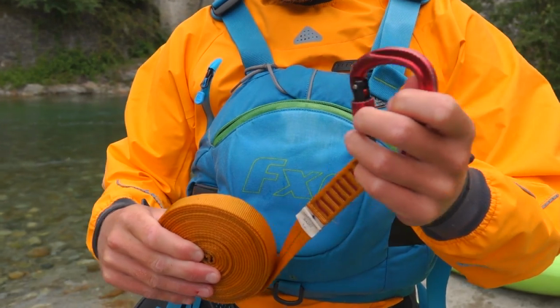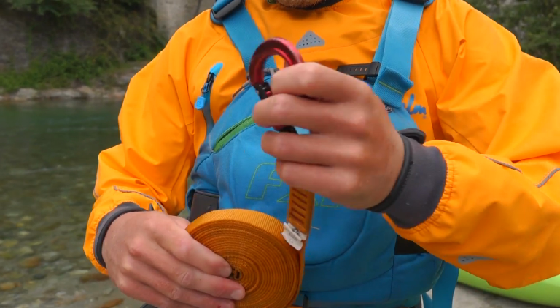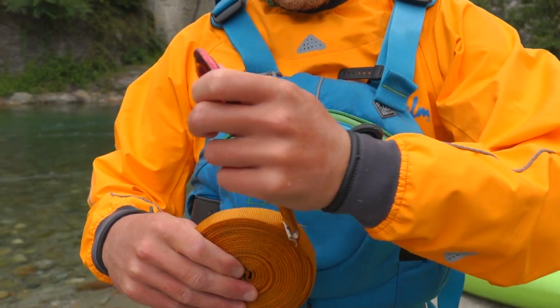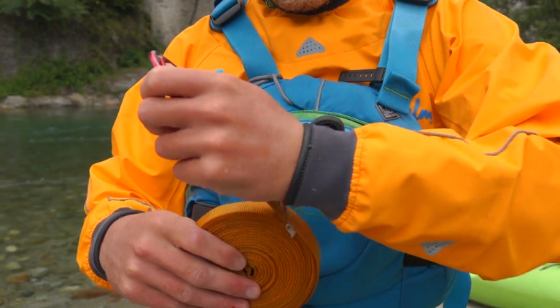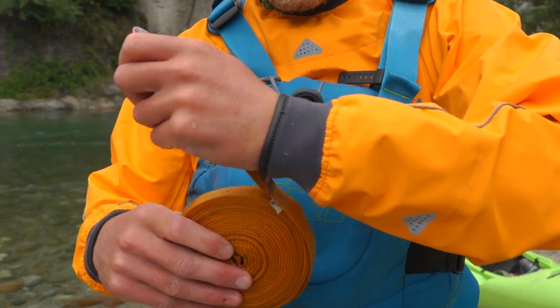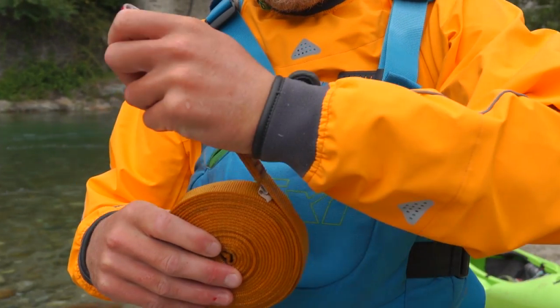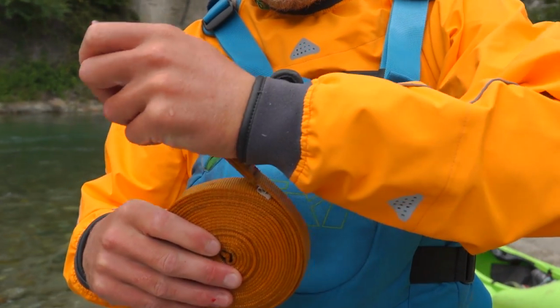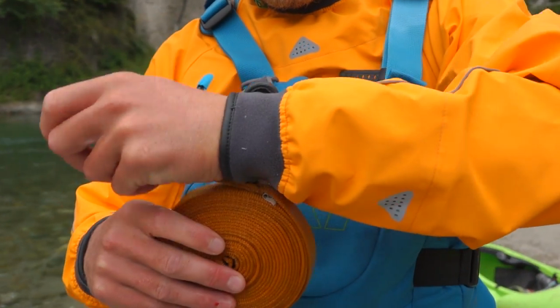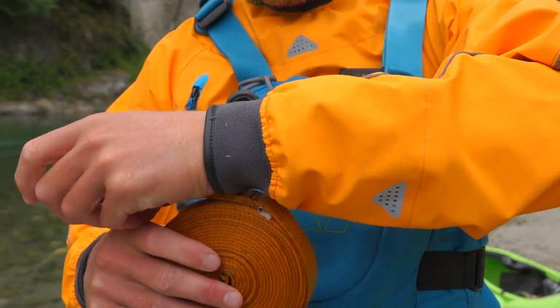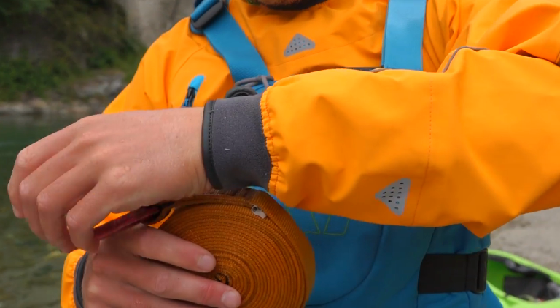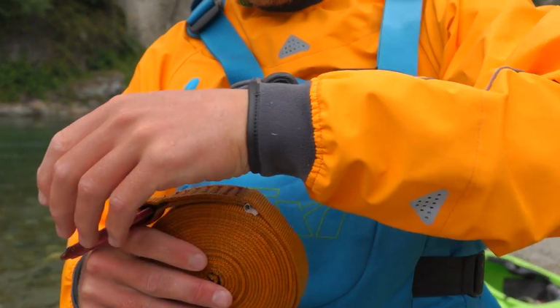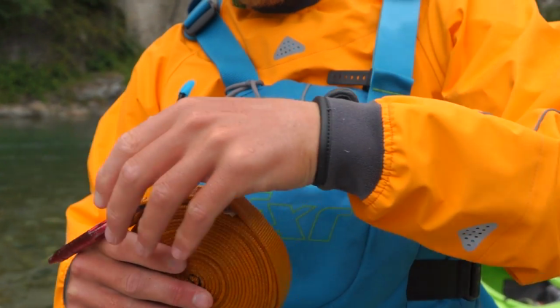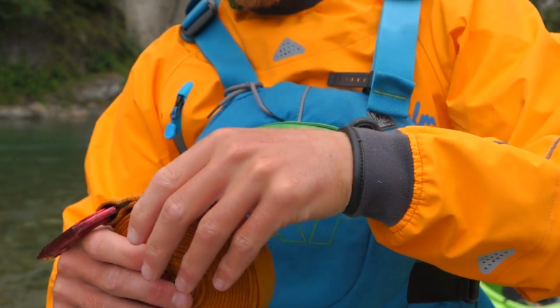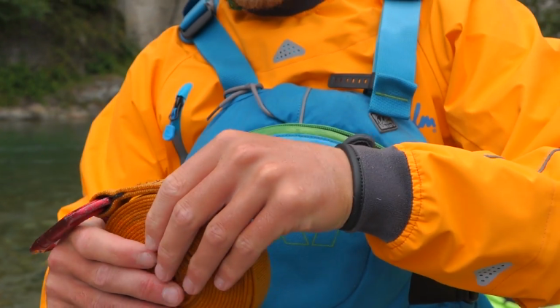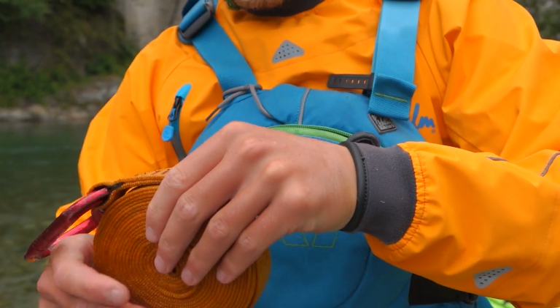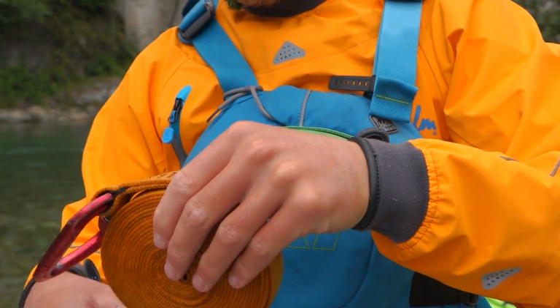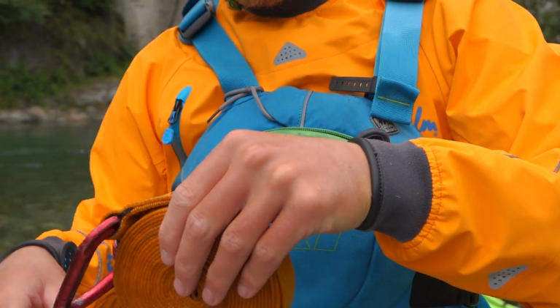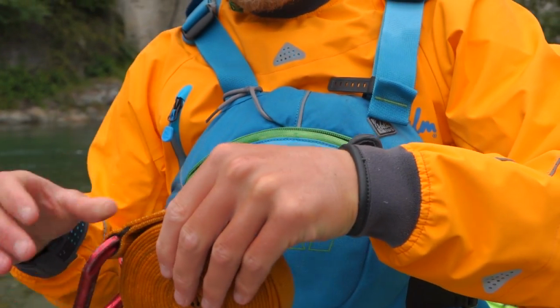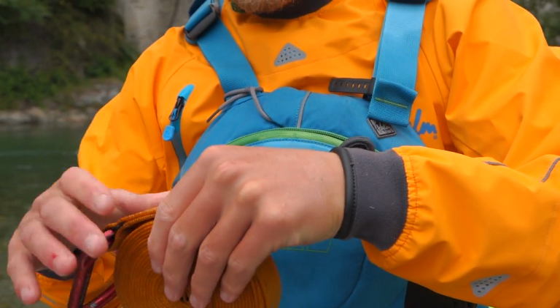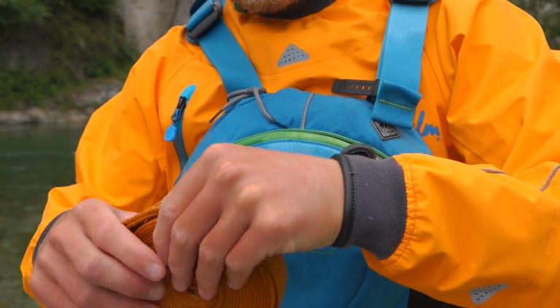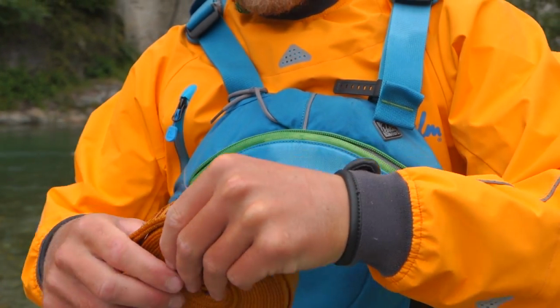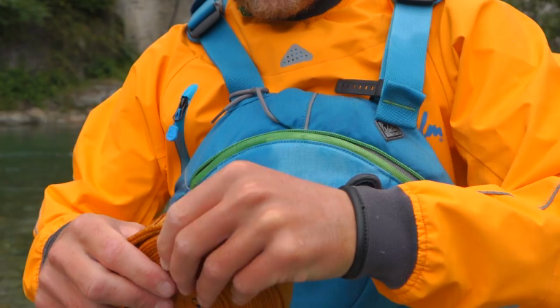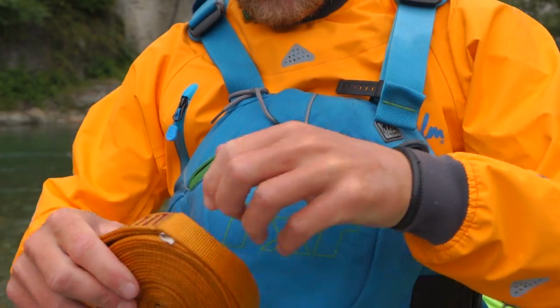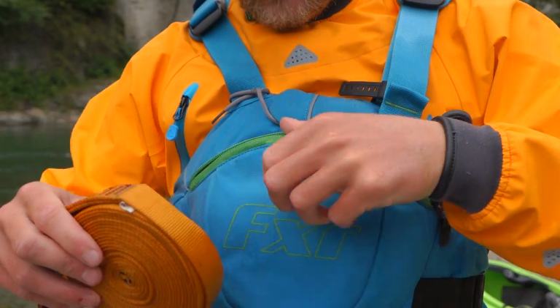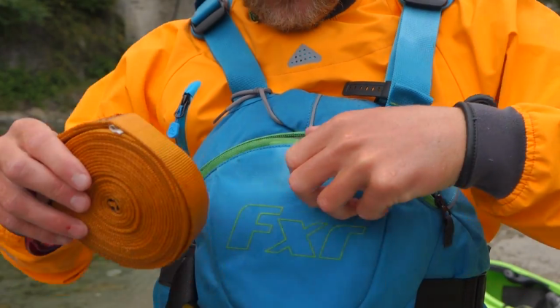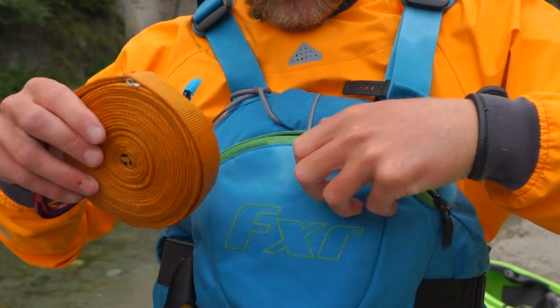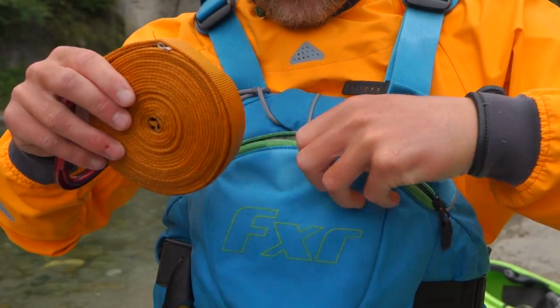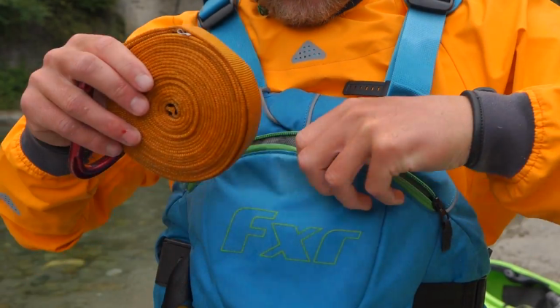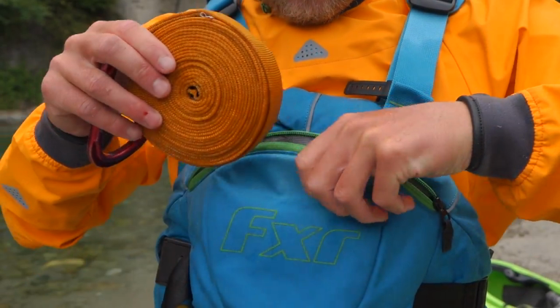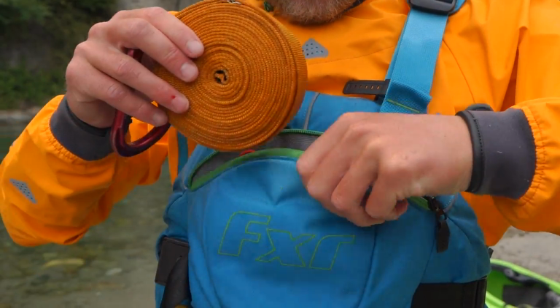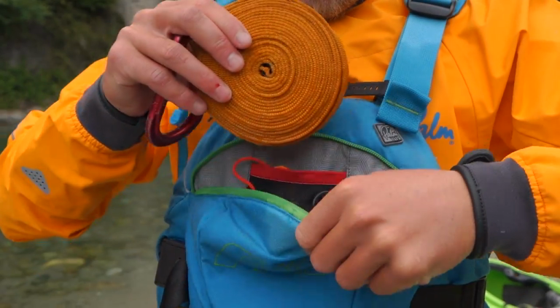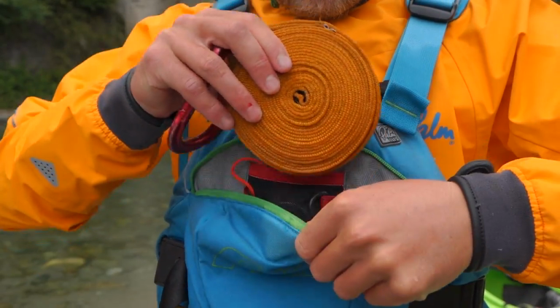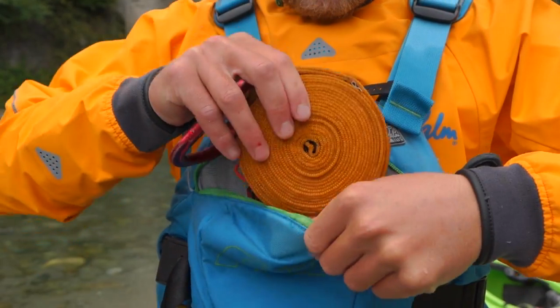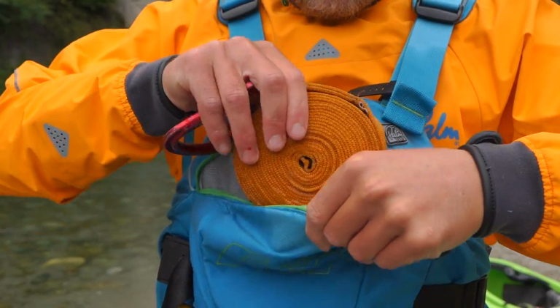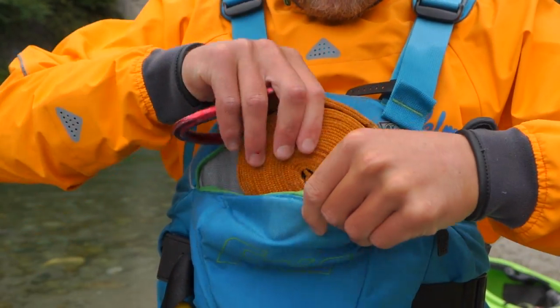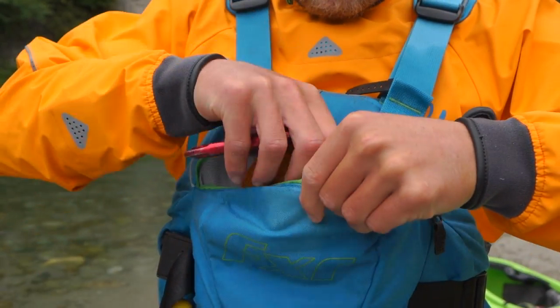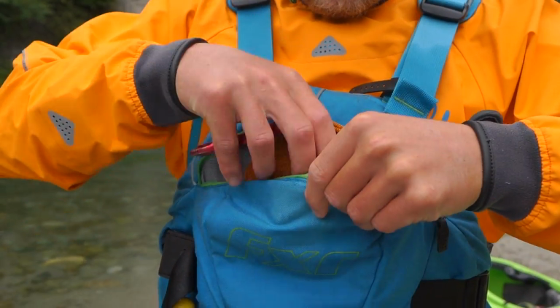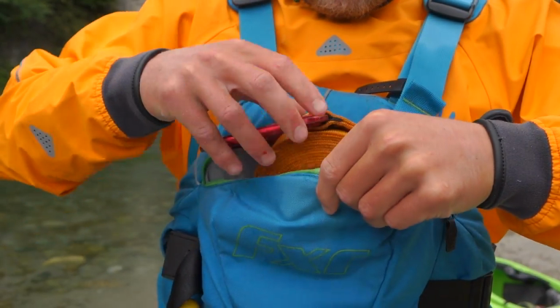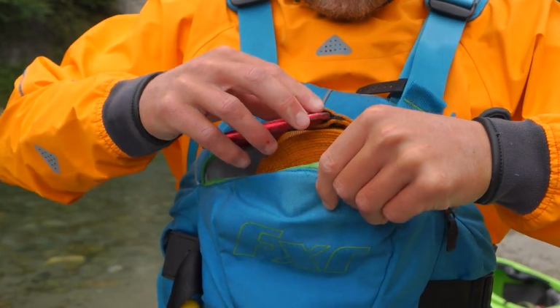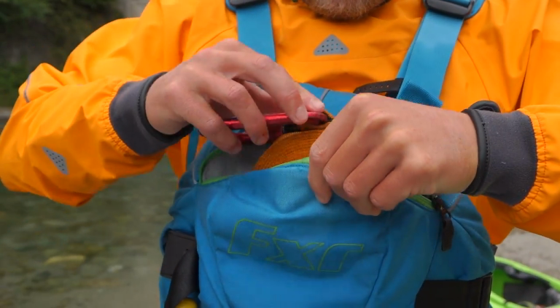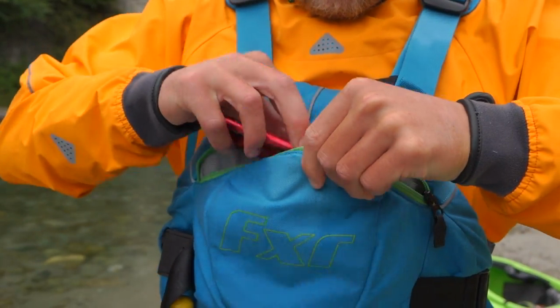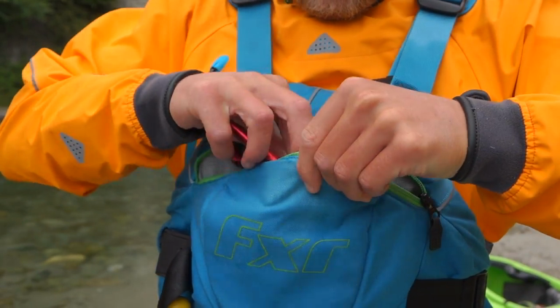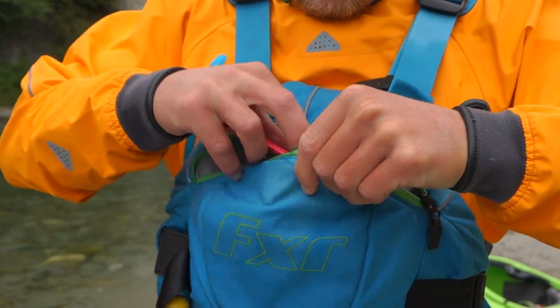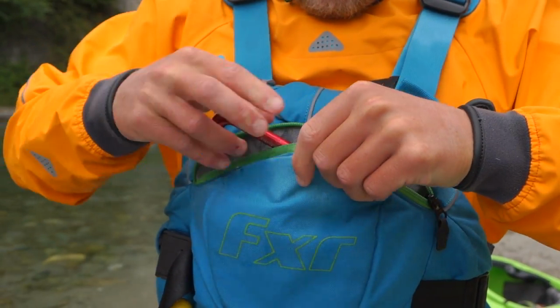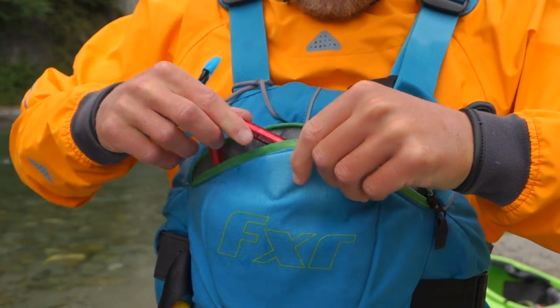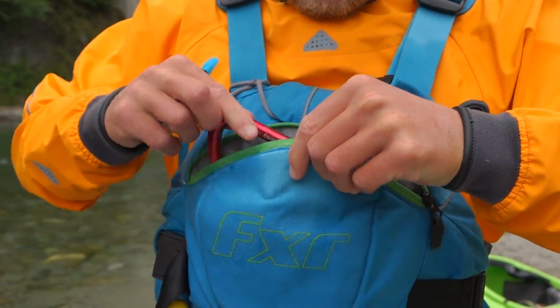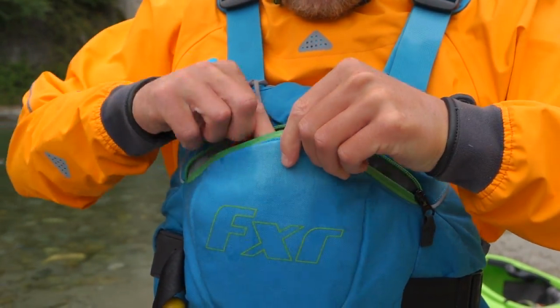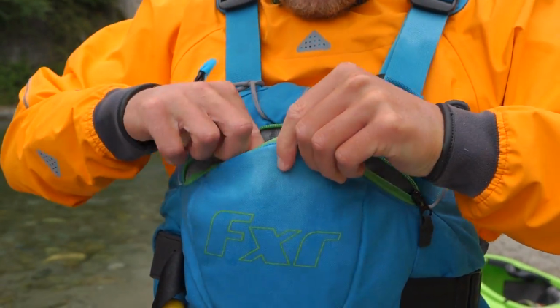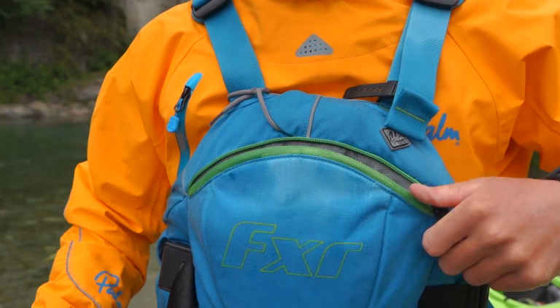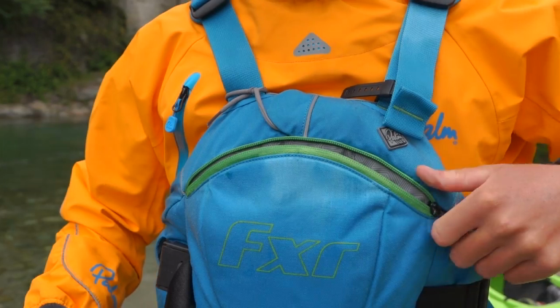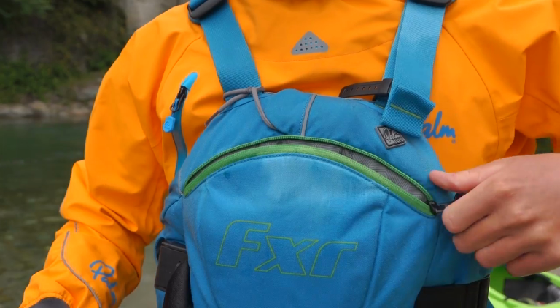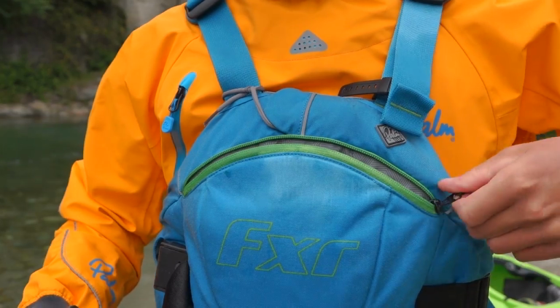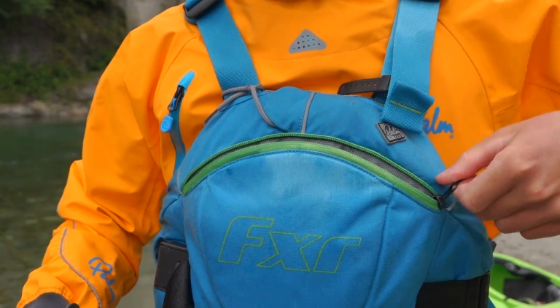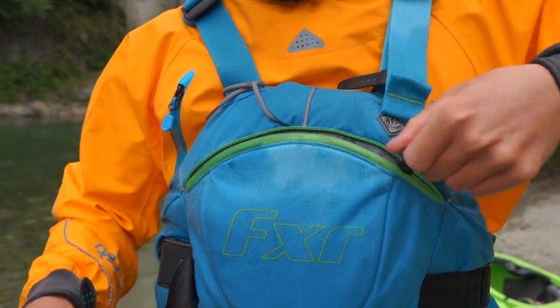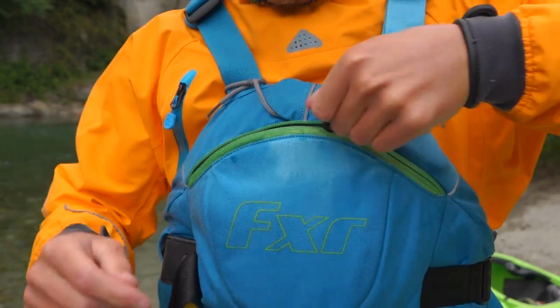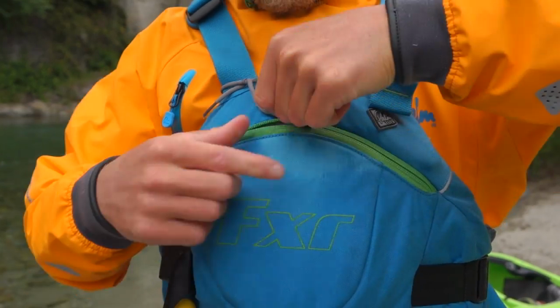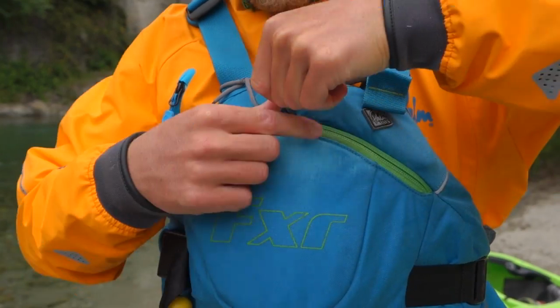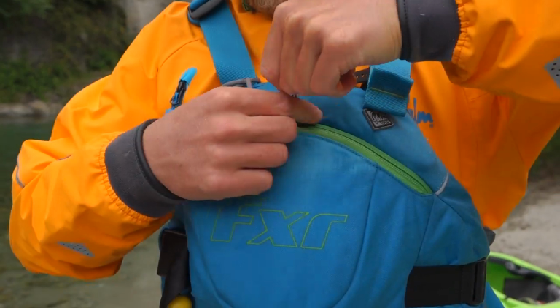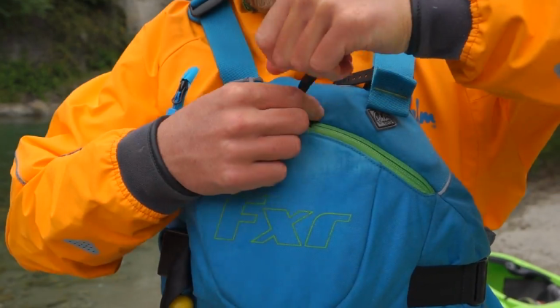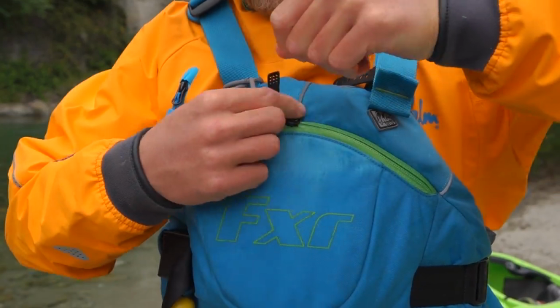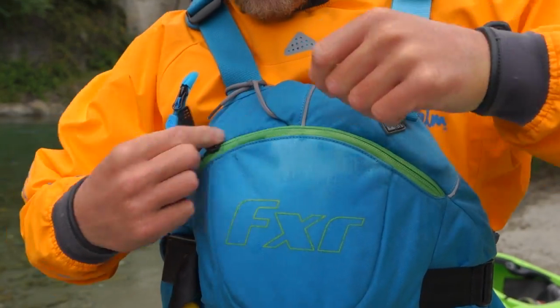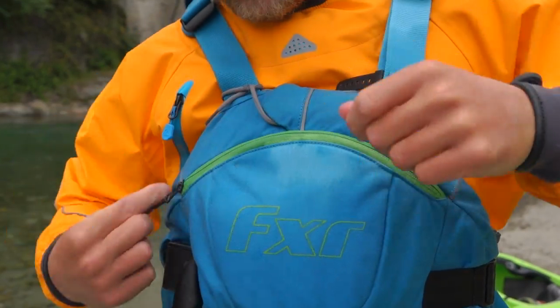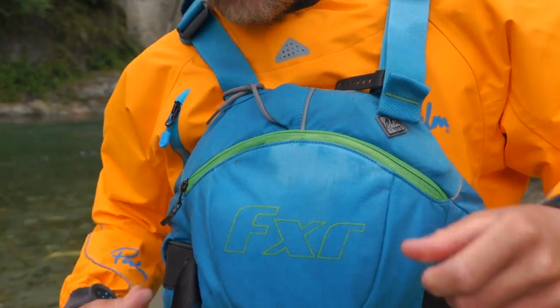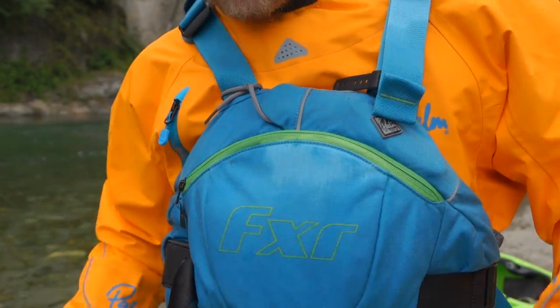It's a 5m sling. It's got a loop through one end so you can clip a carabiner through it. It's a super useful piece of equipment.